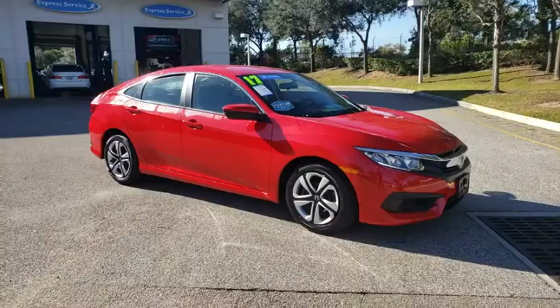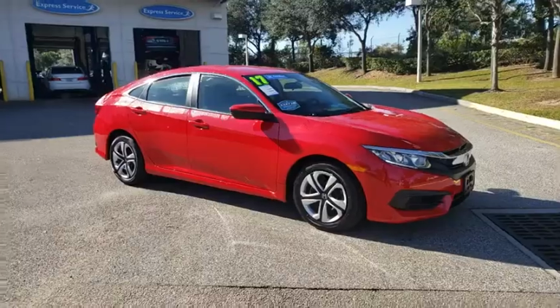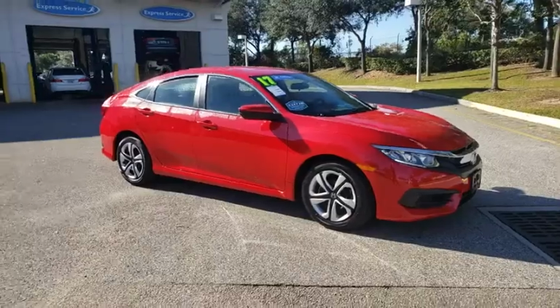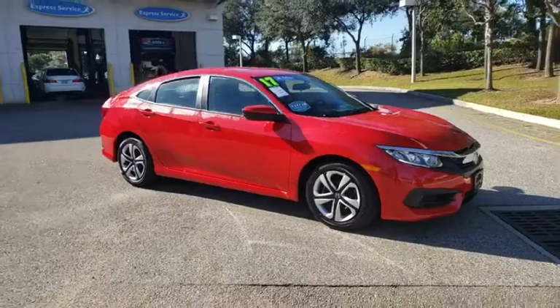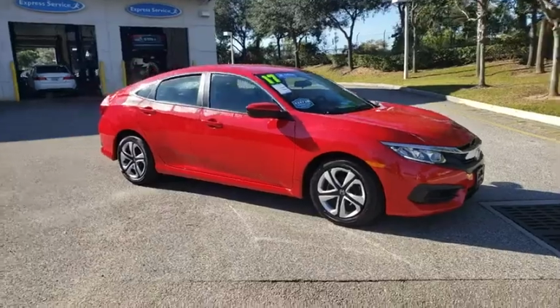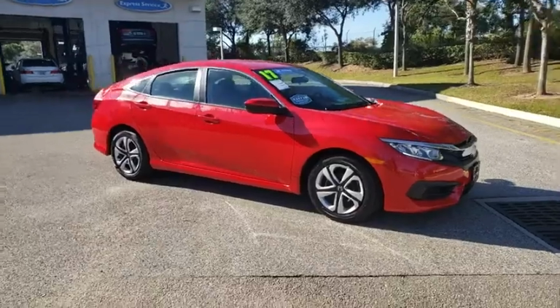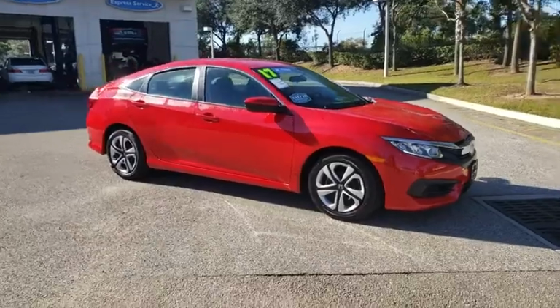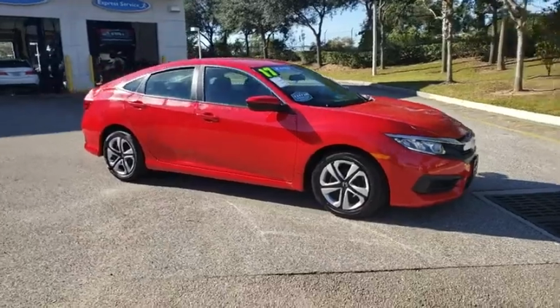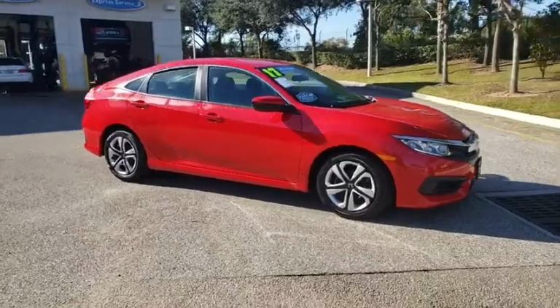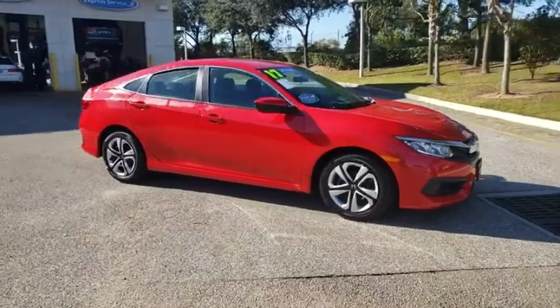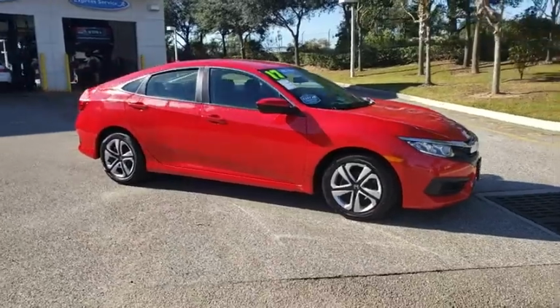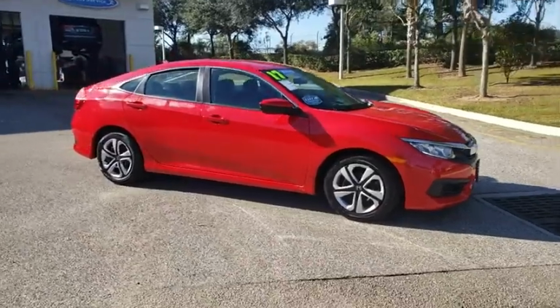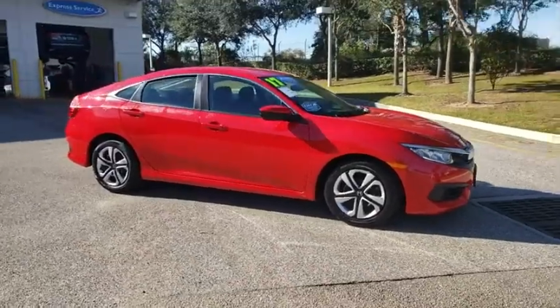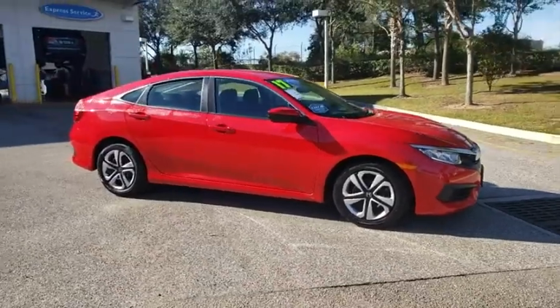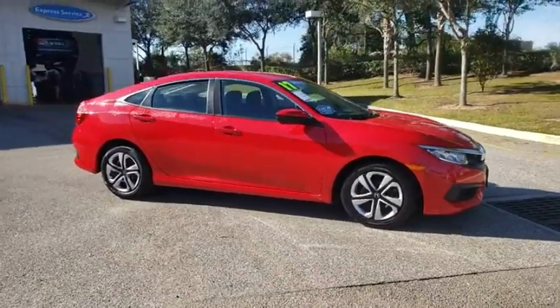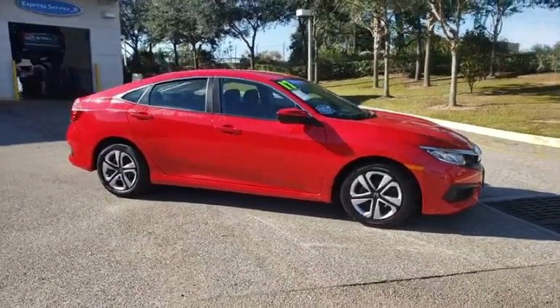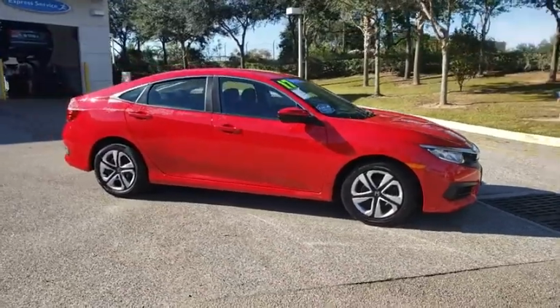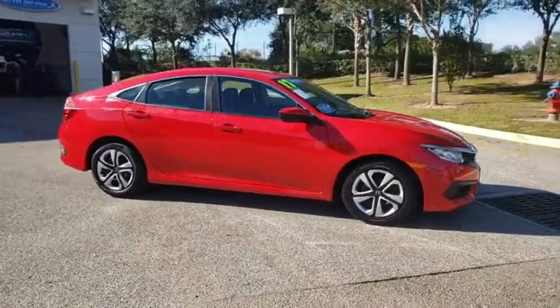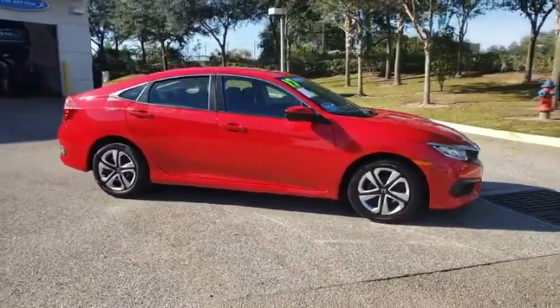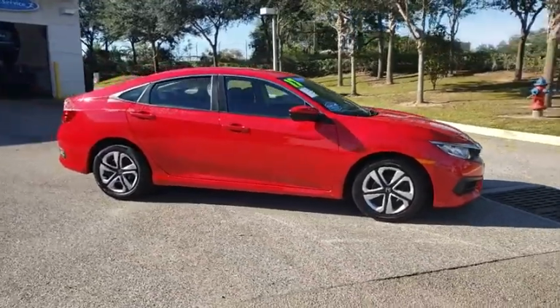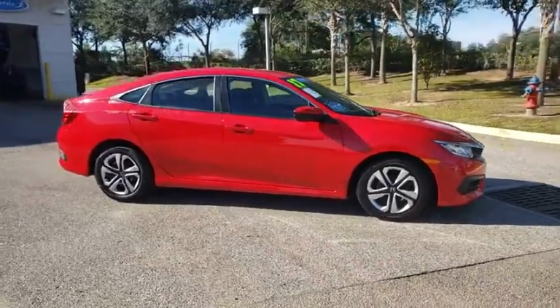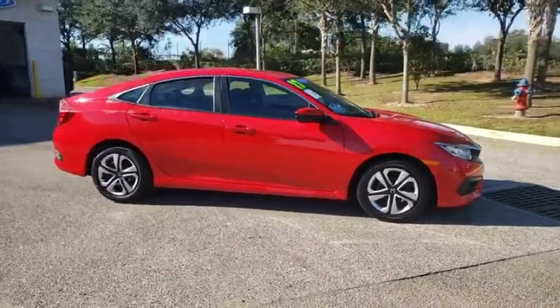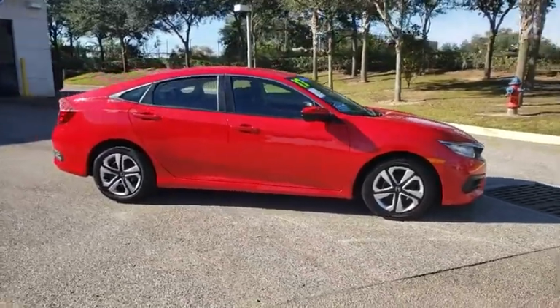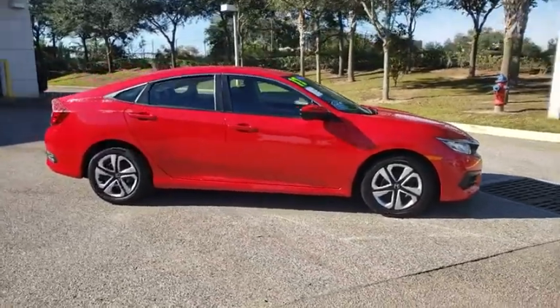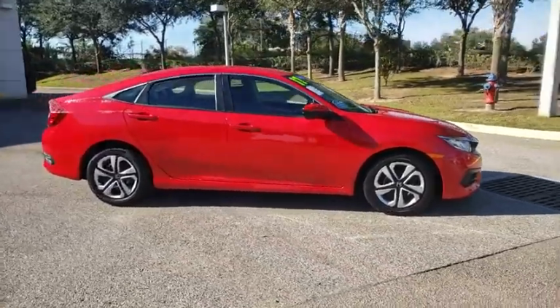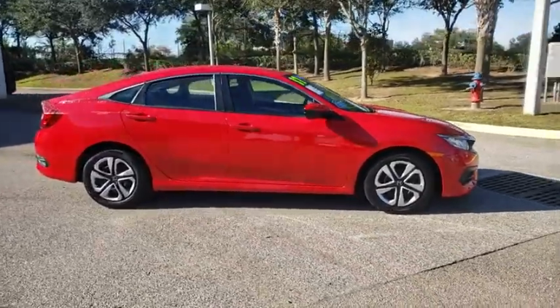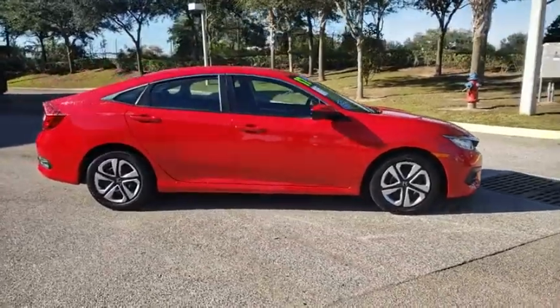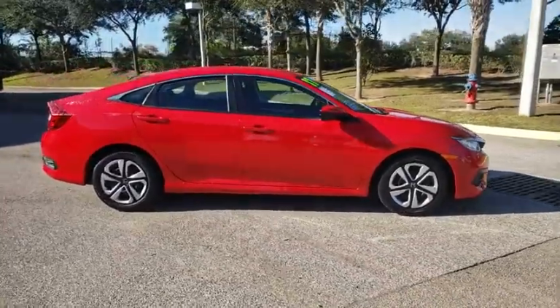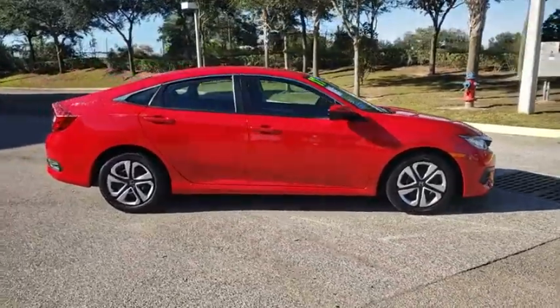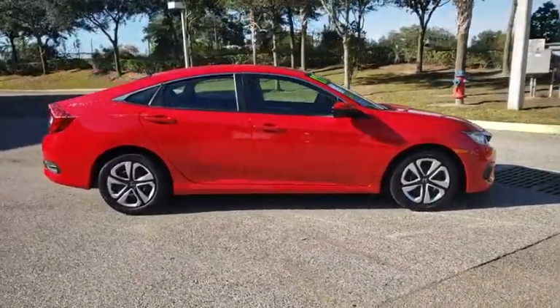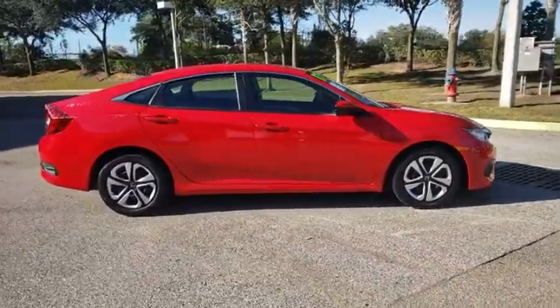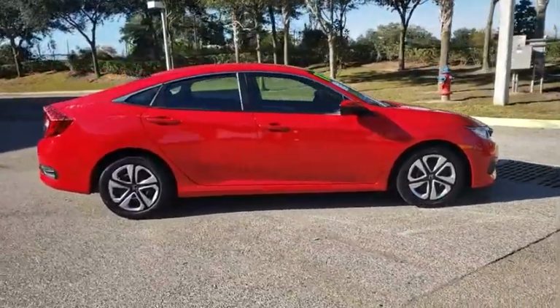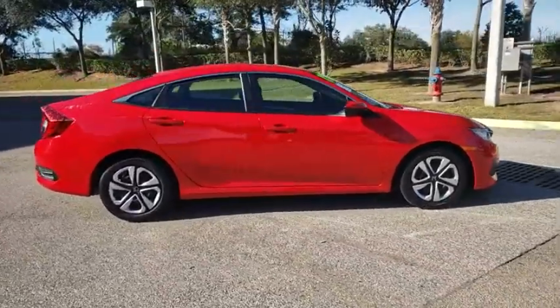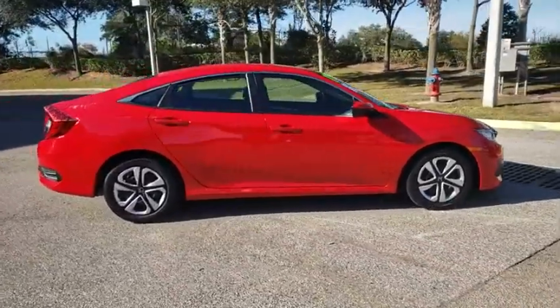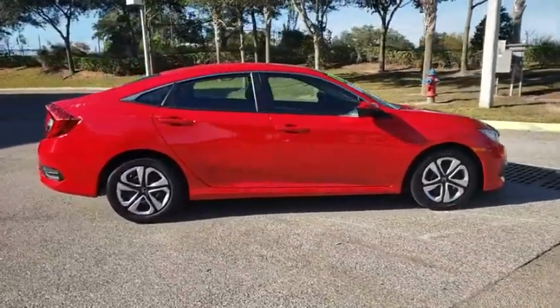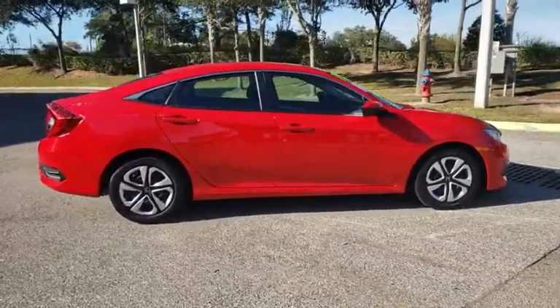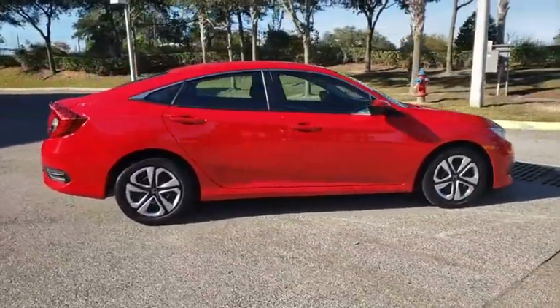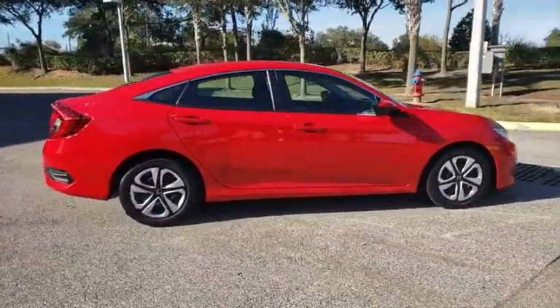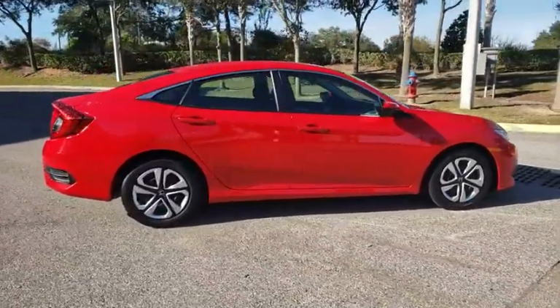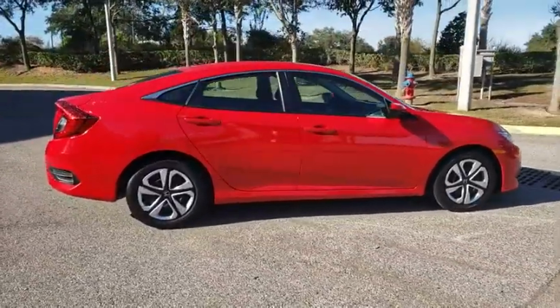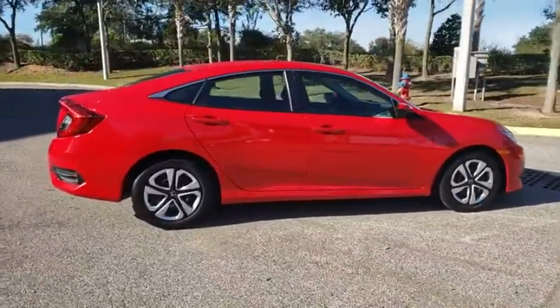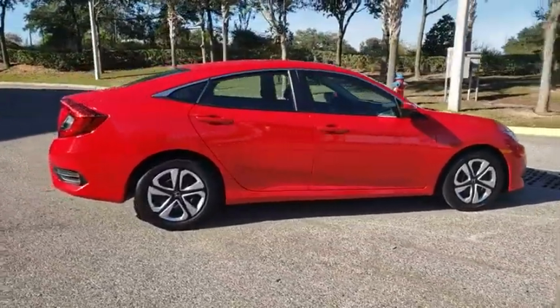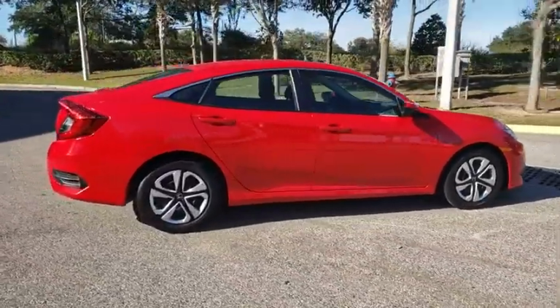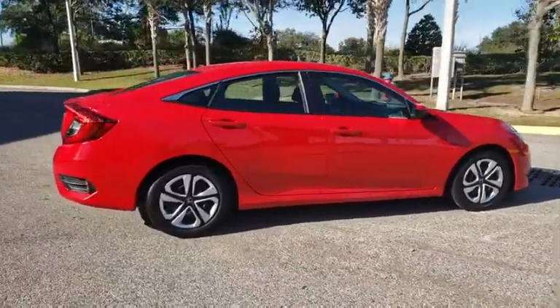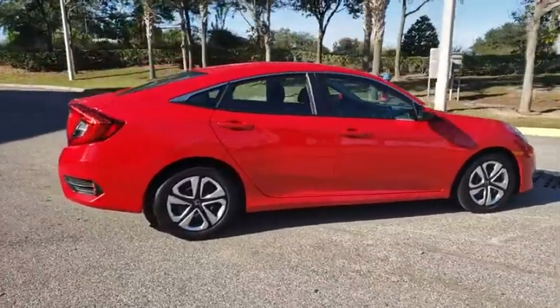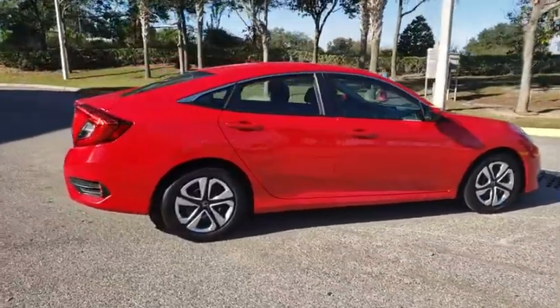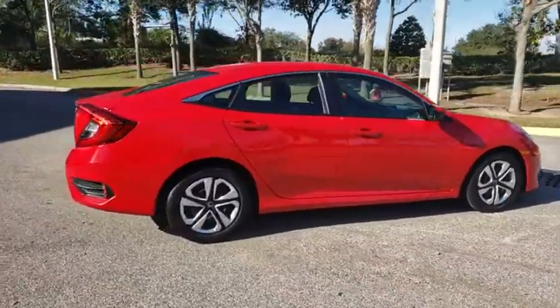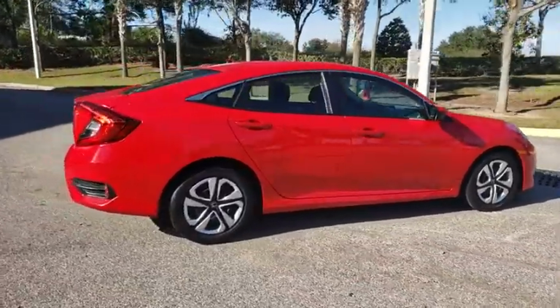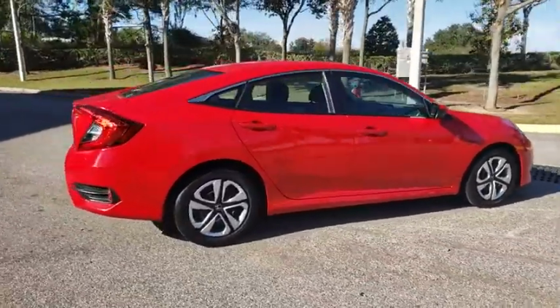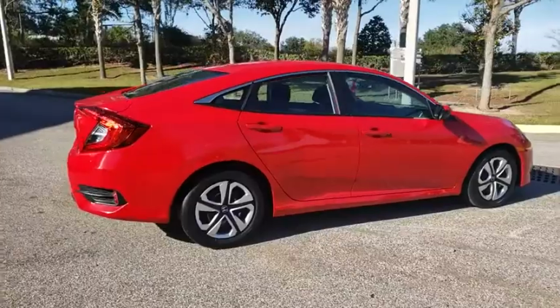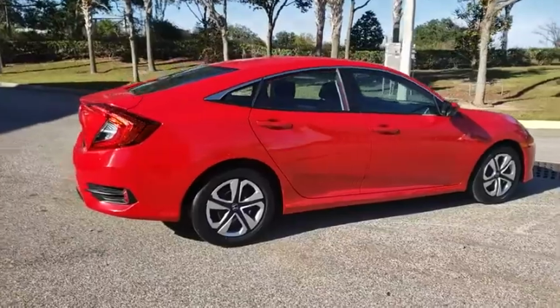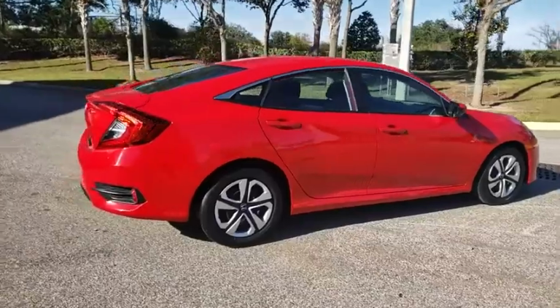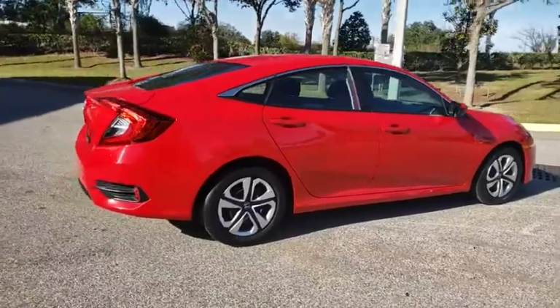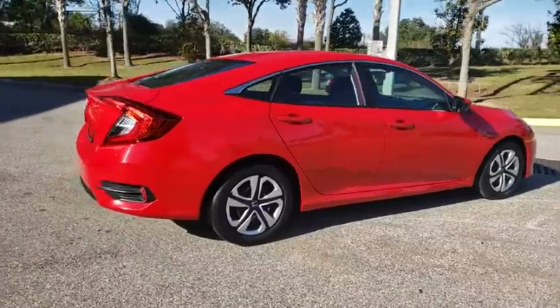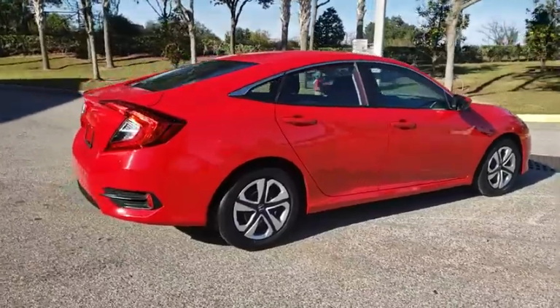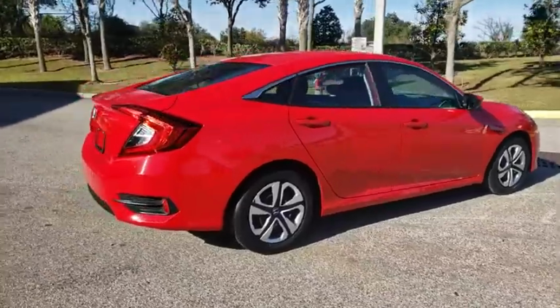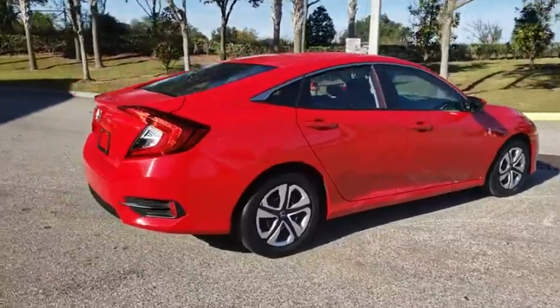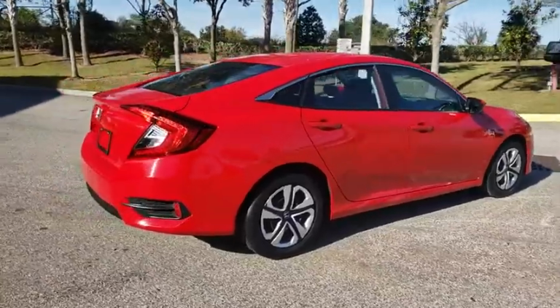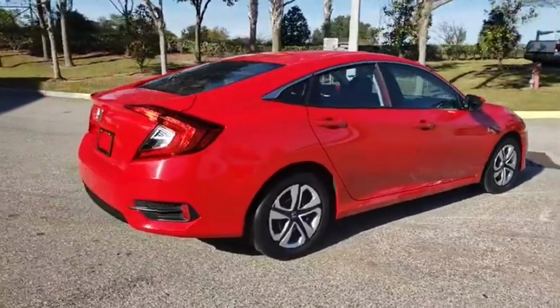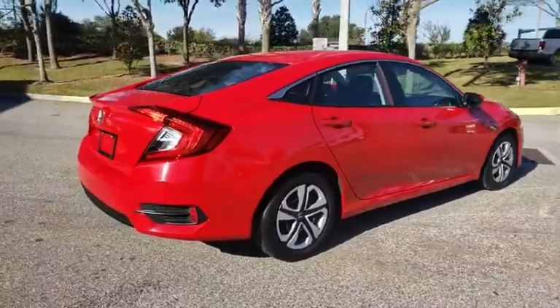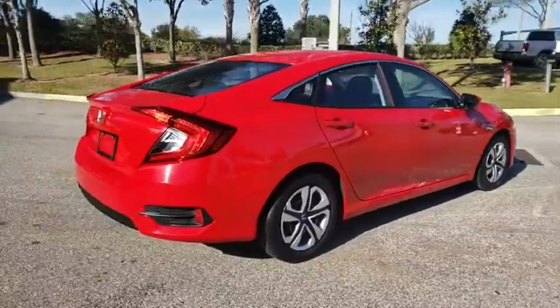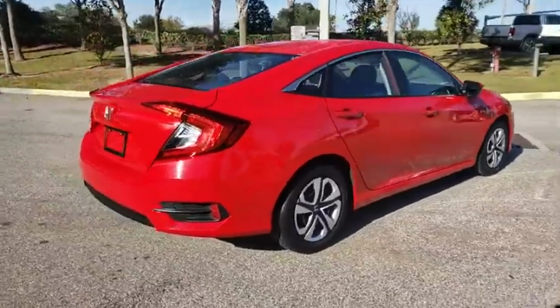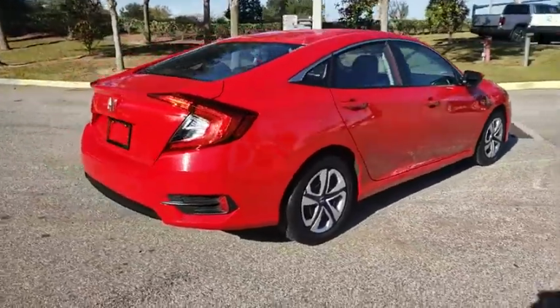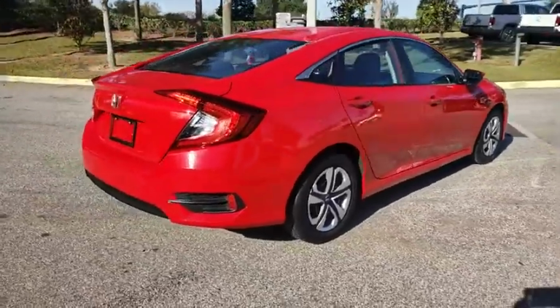The 2017 Honda Civic. Practical, awesome gas mileage, and incredibly reliable.